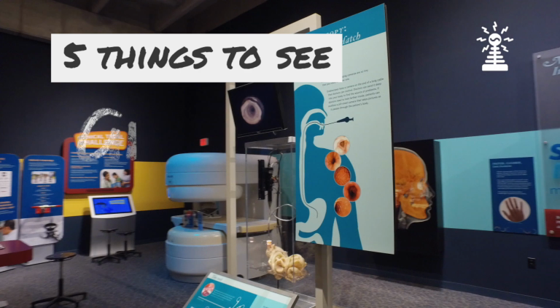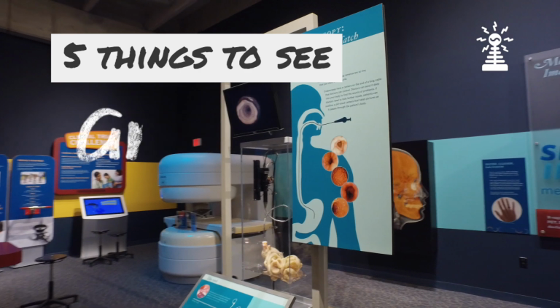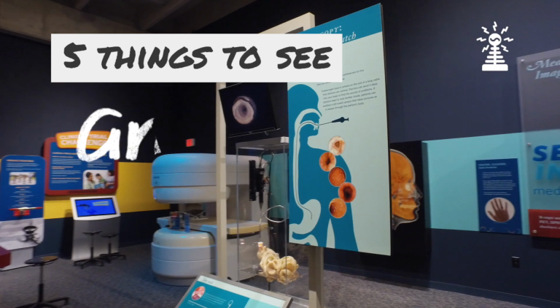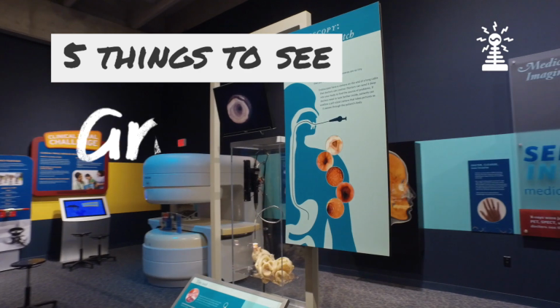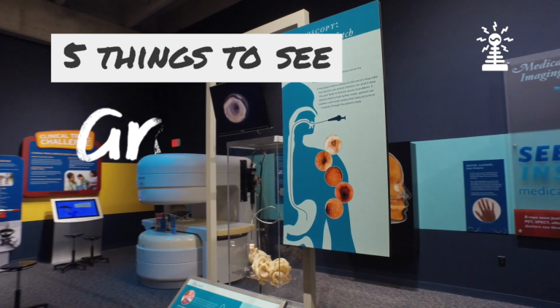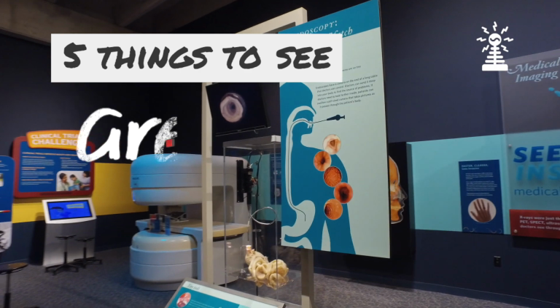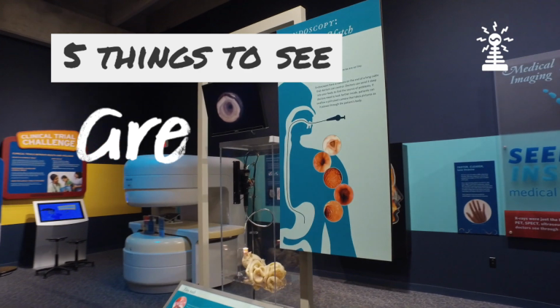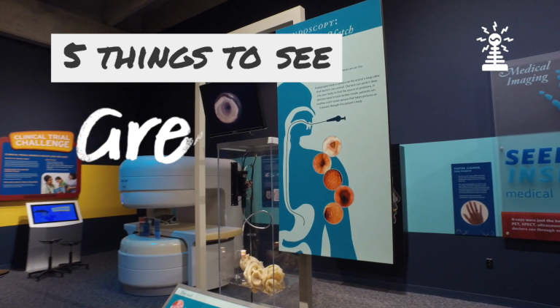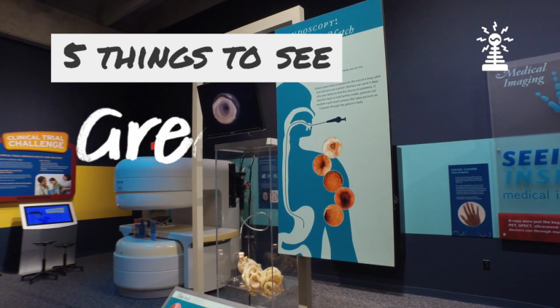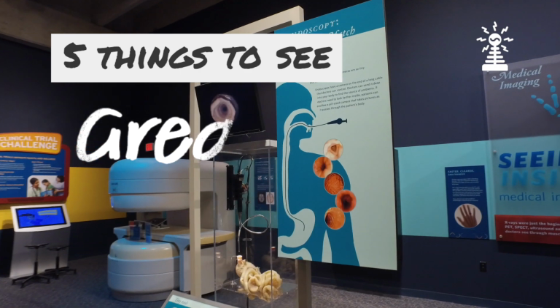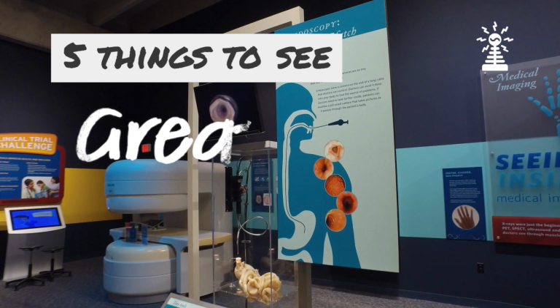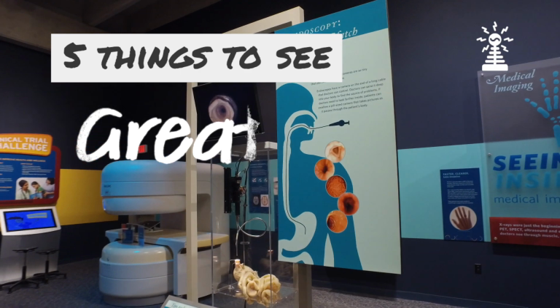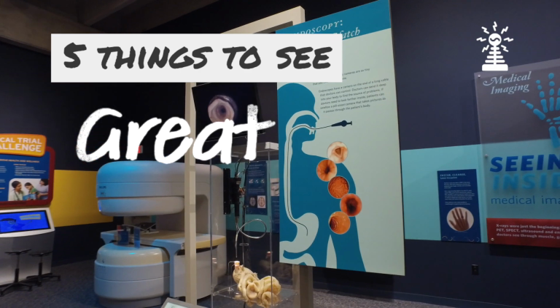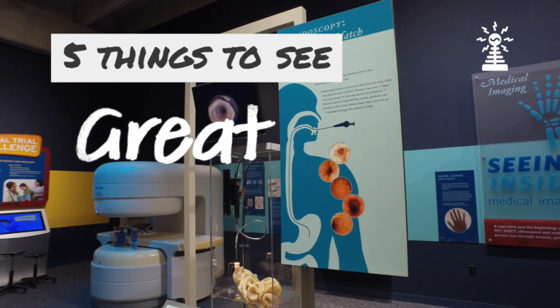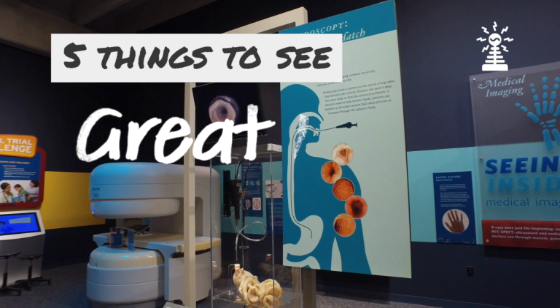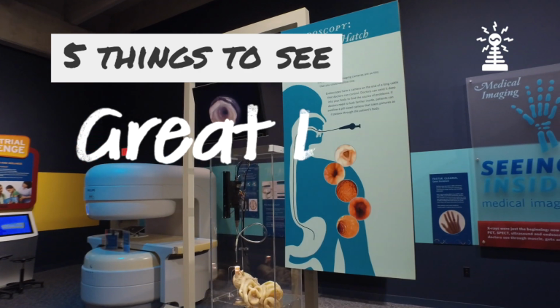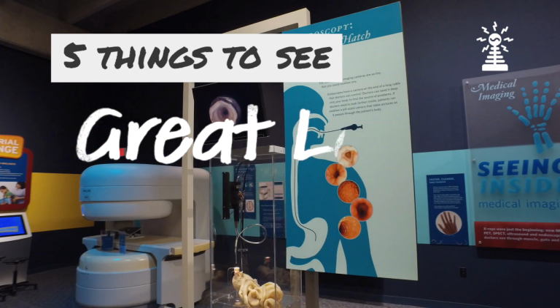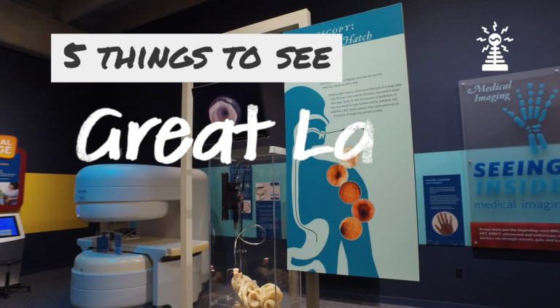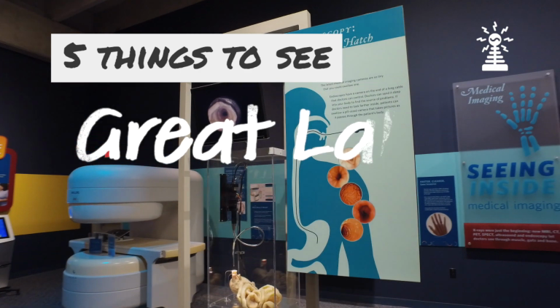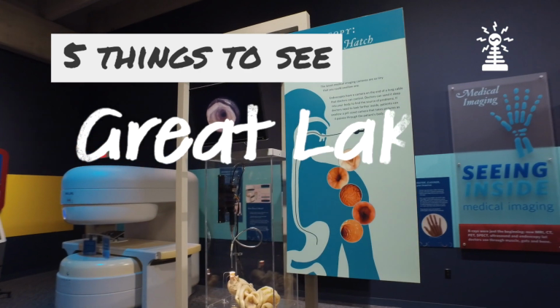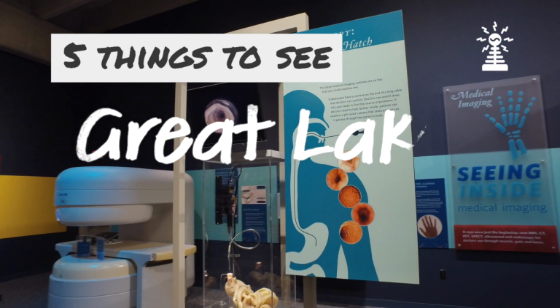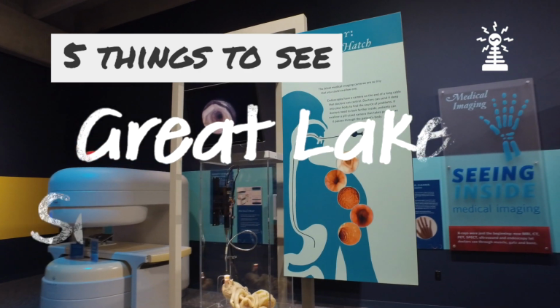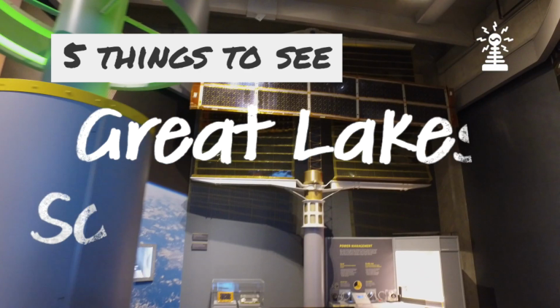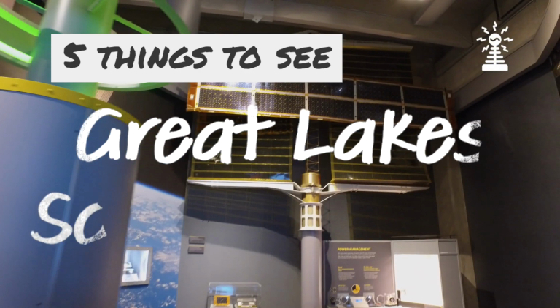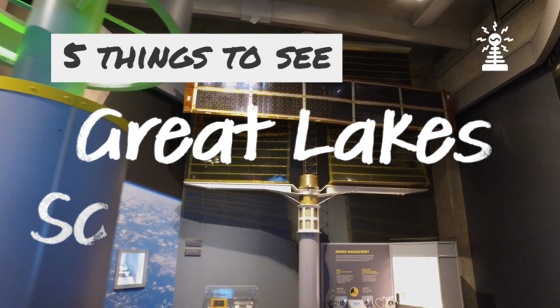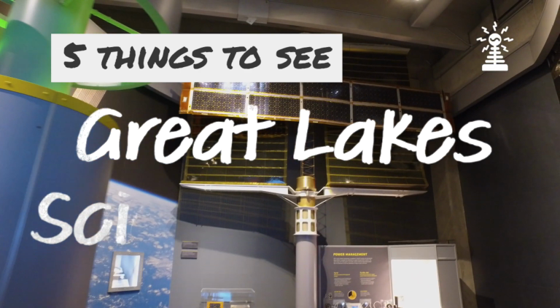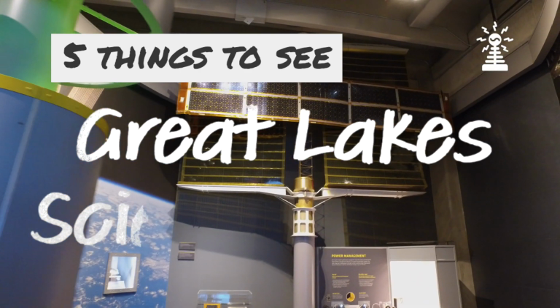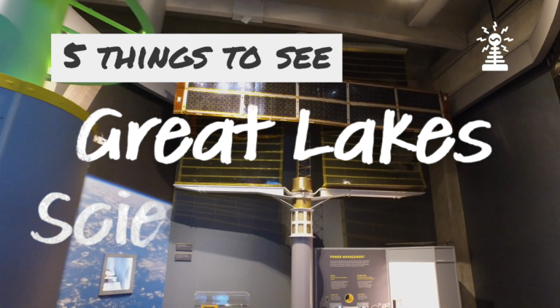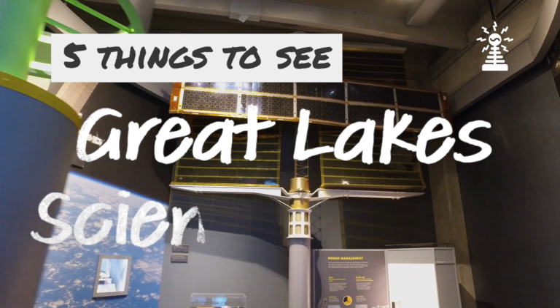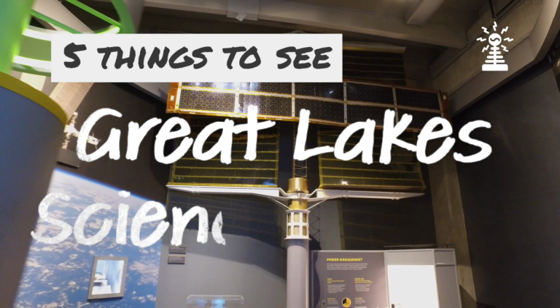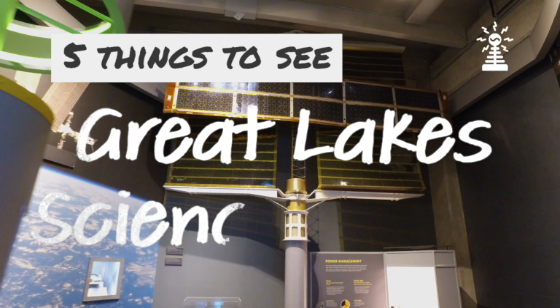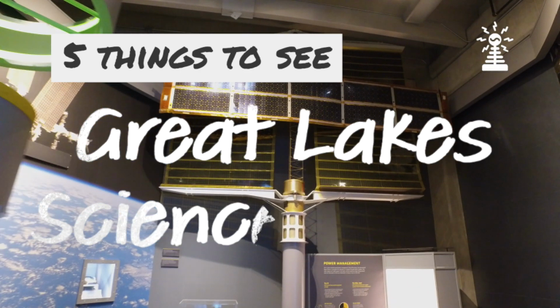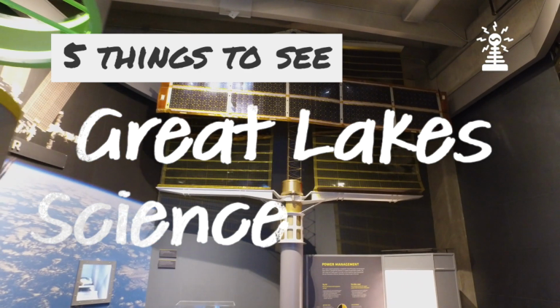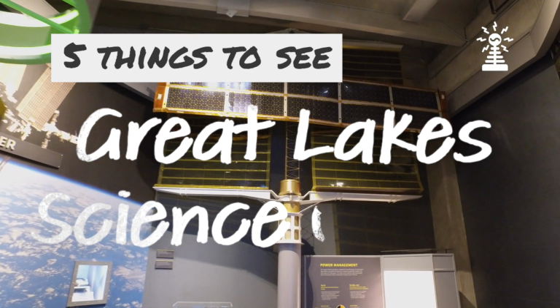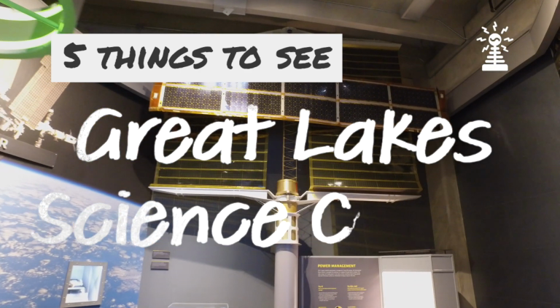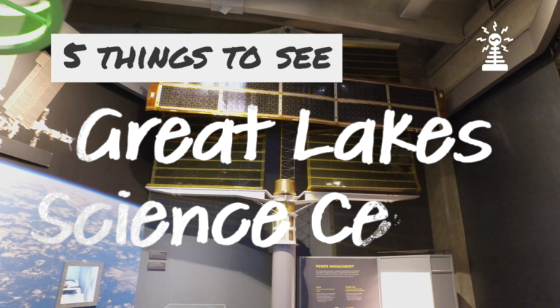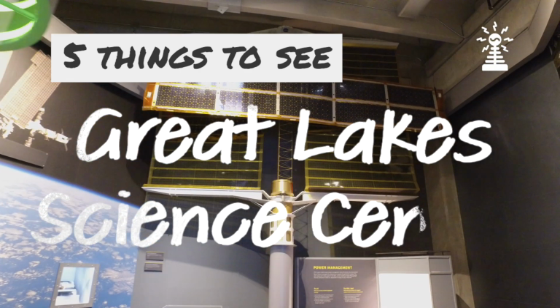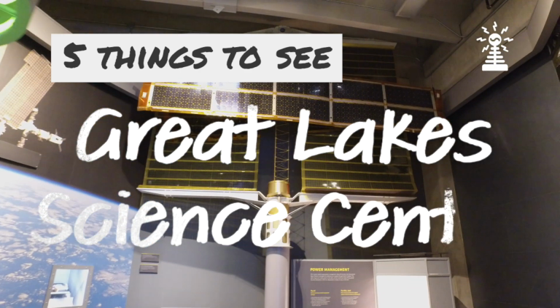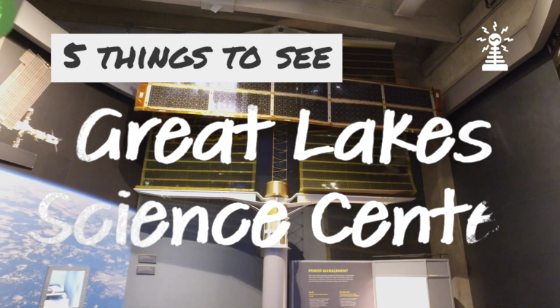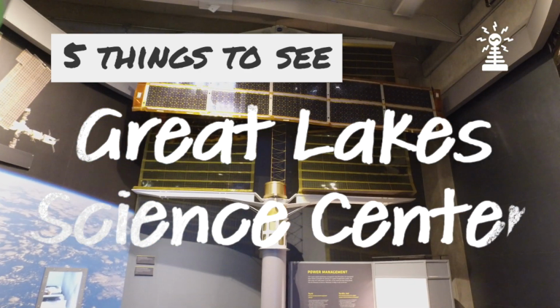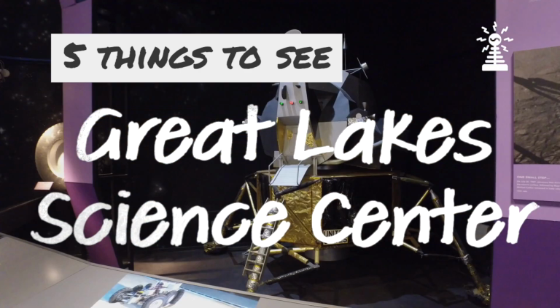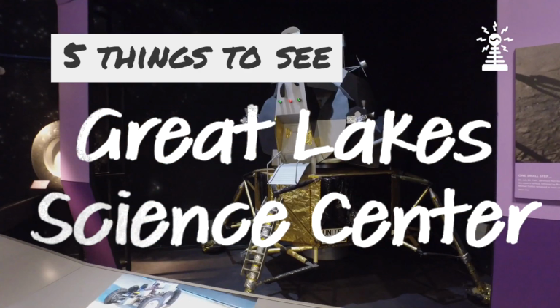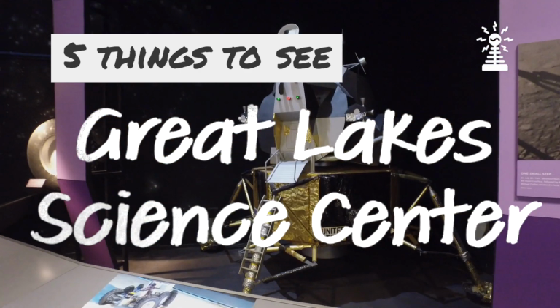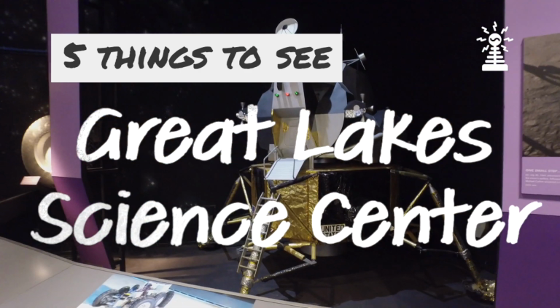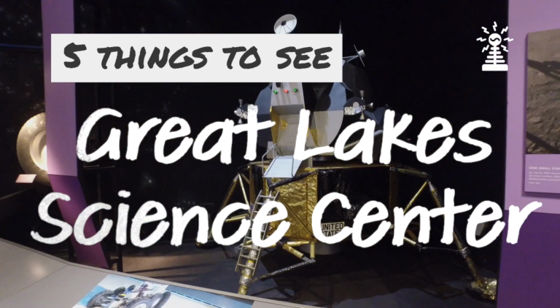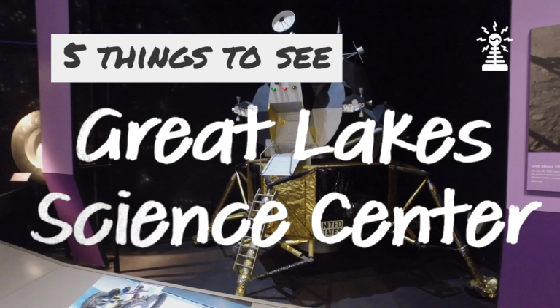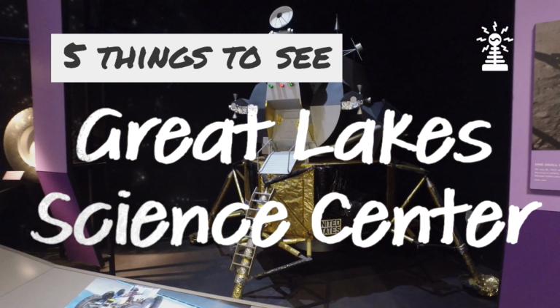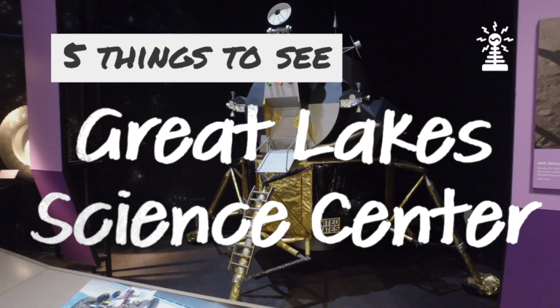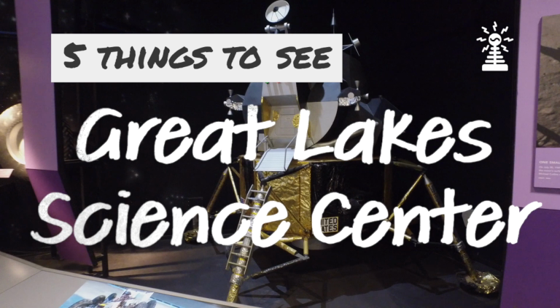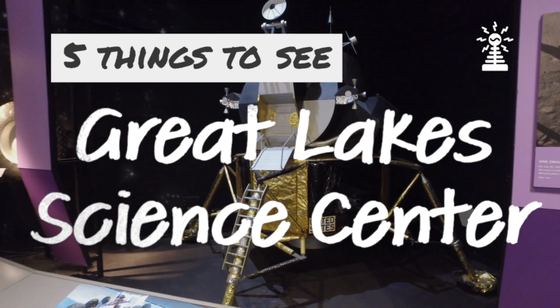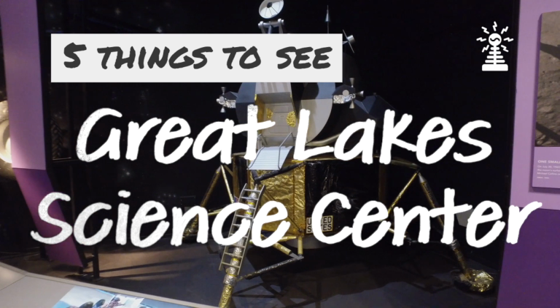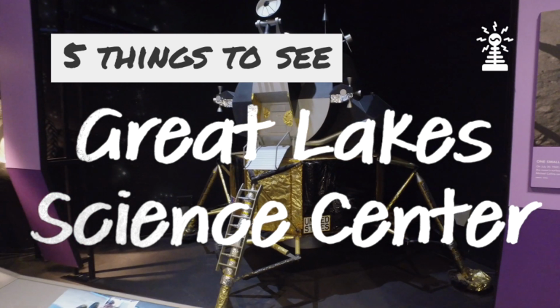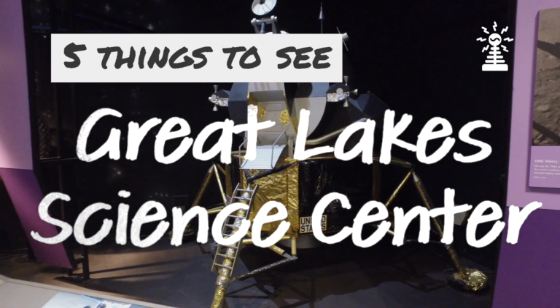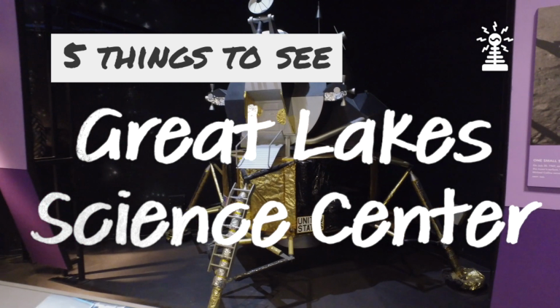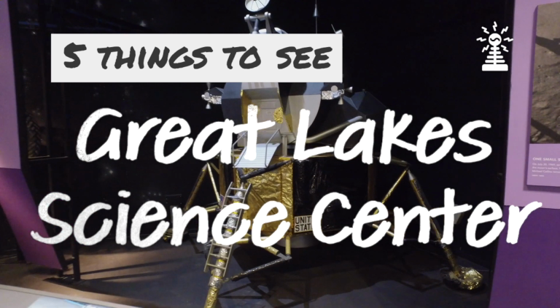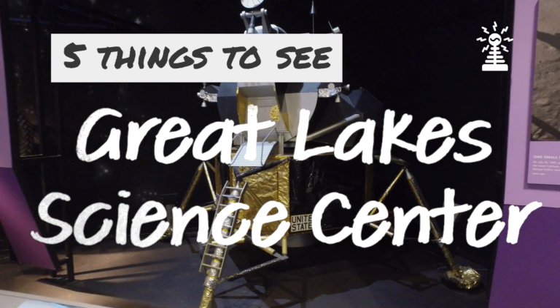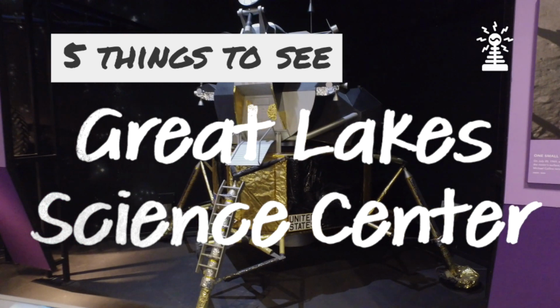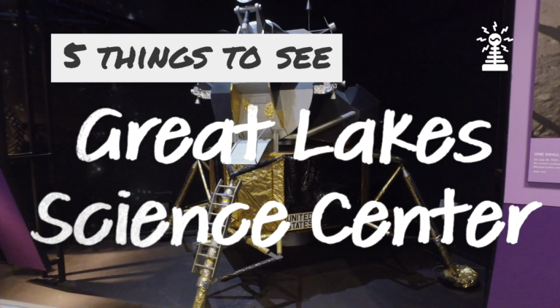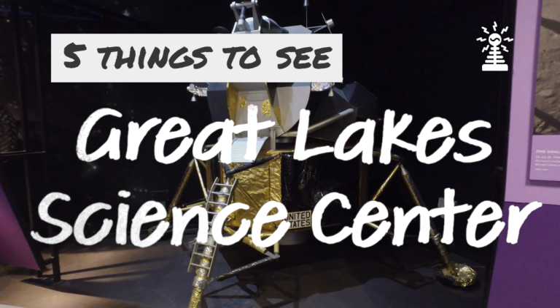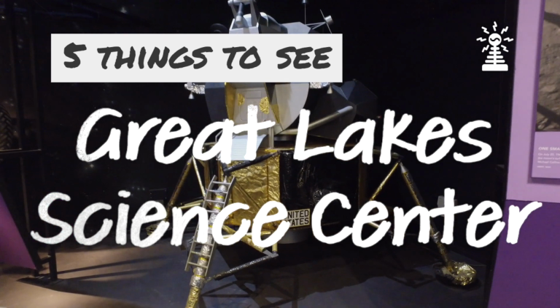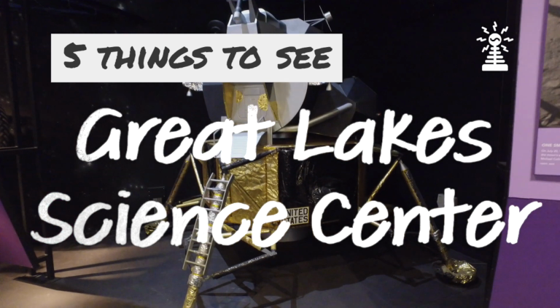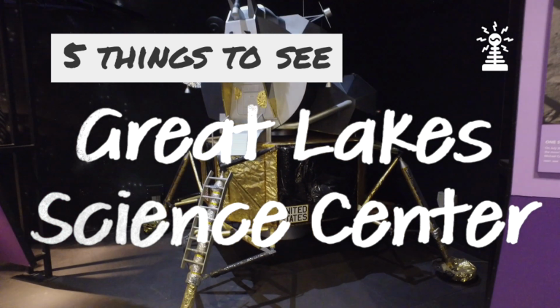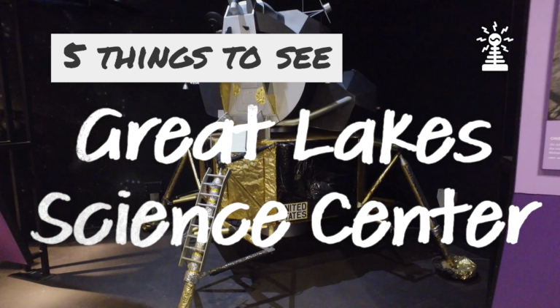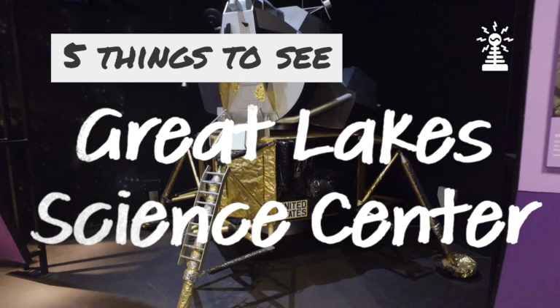The Great Lakes Science Center is full of interactive exhibits that will captivate your kids. Here are five great things to do on your visit.